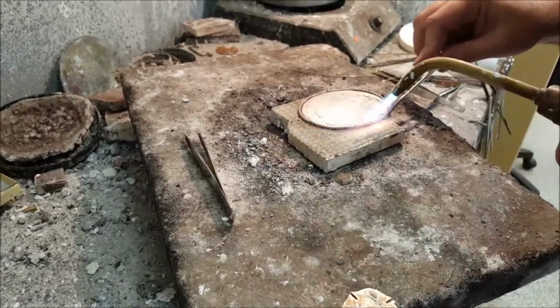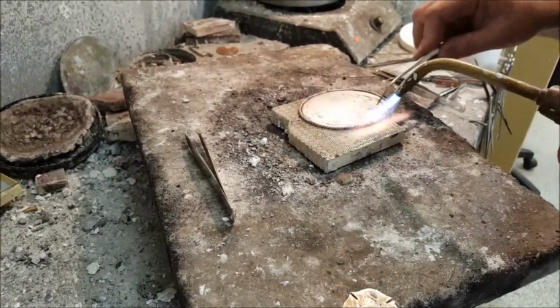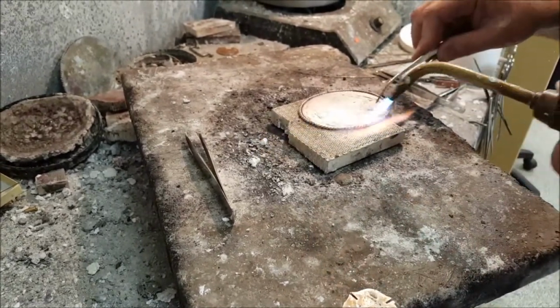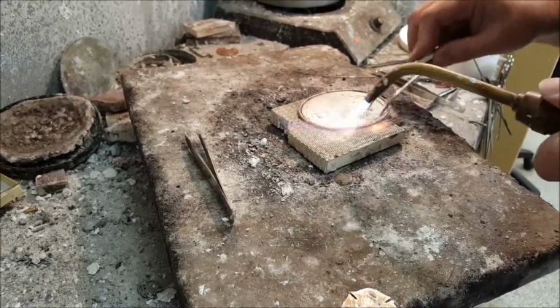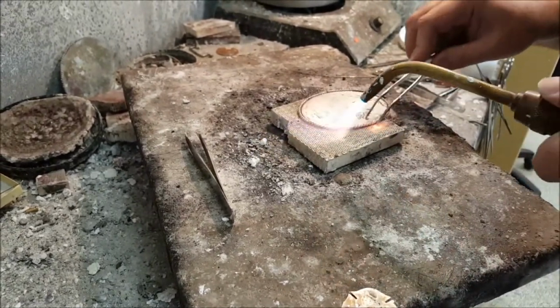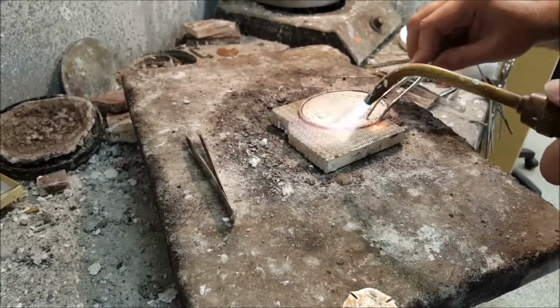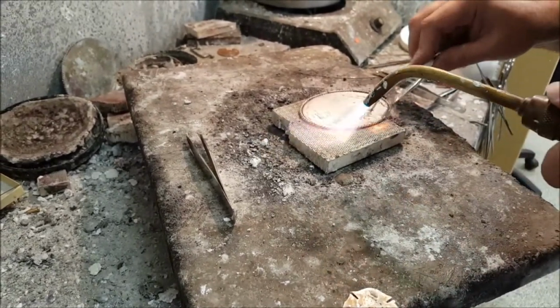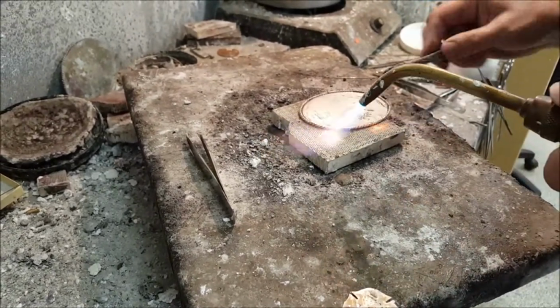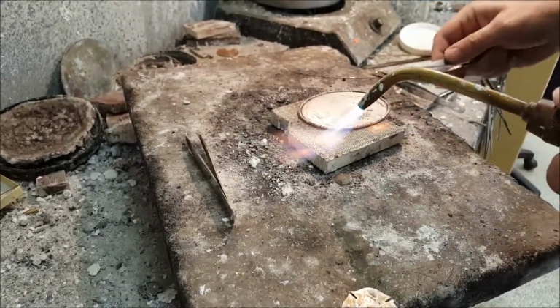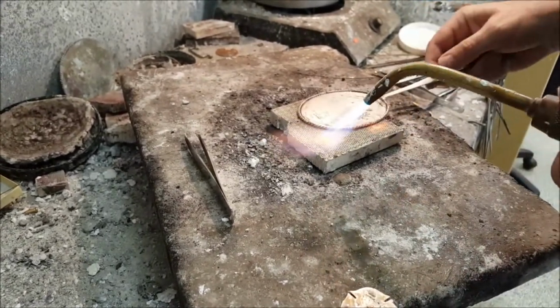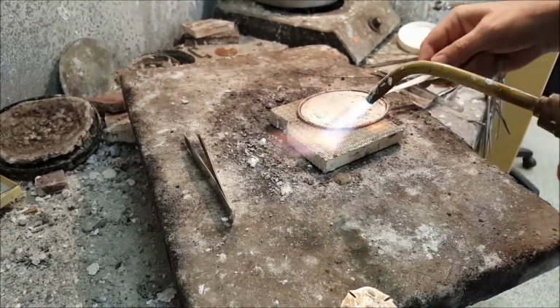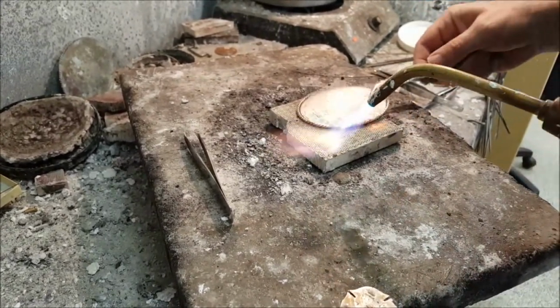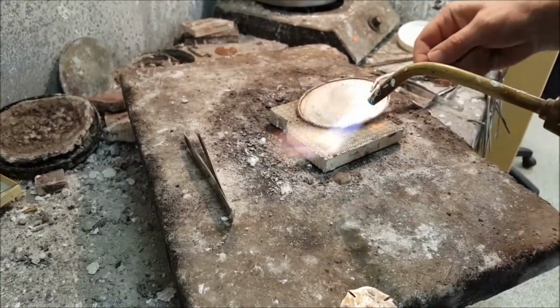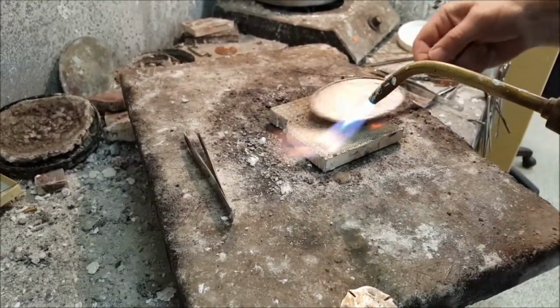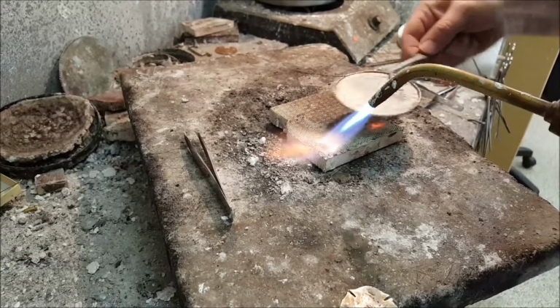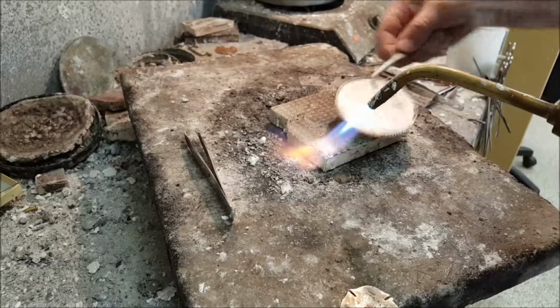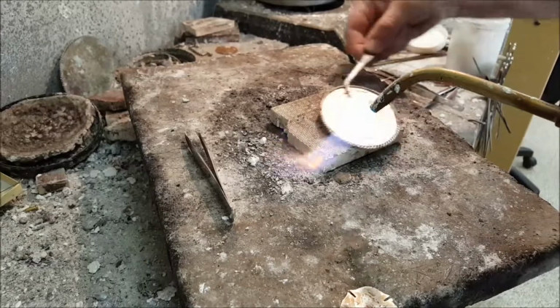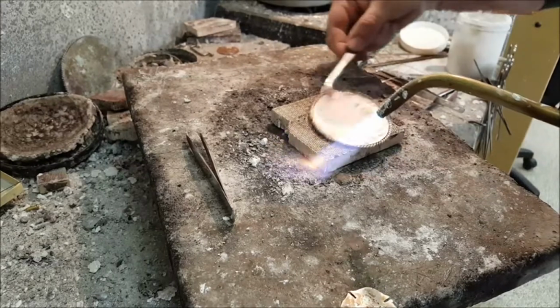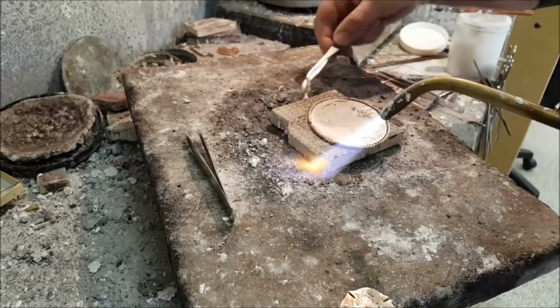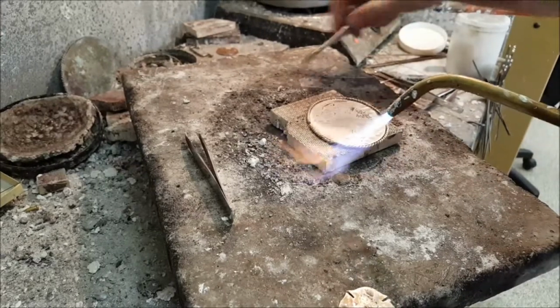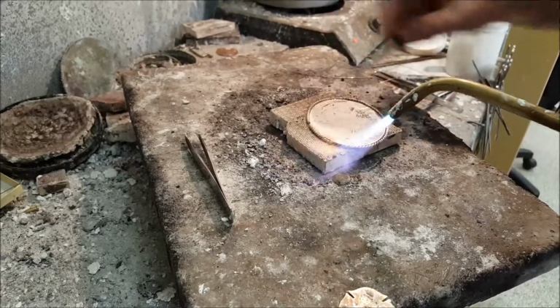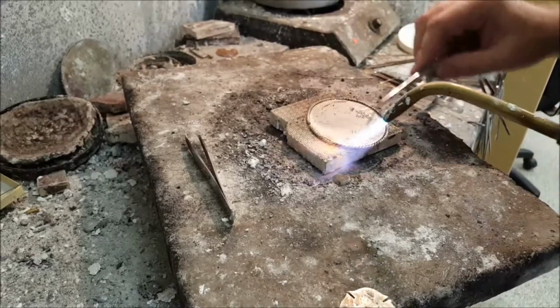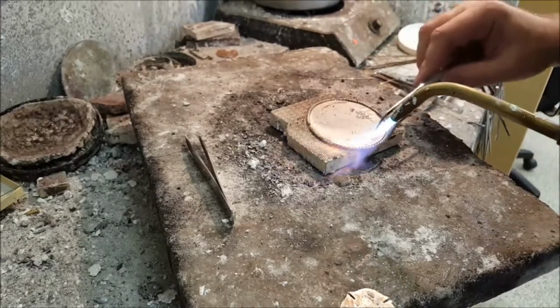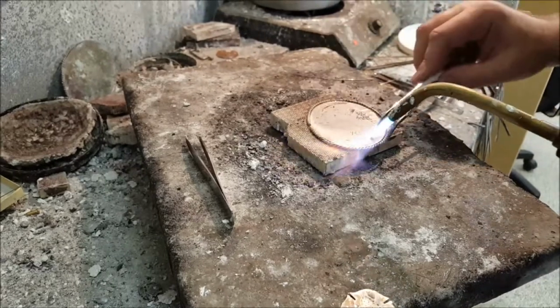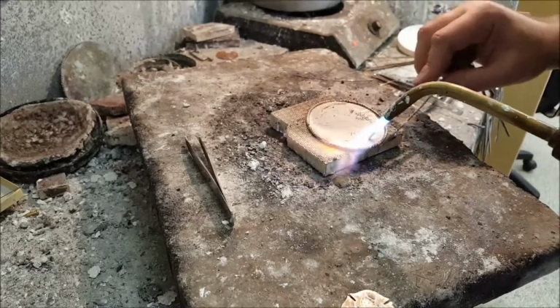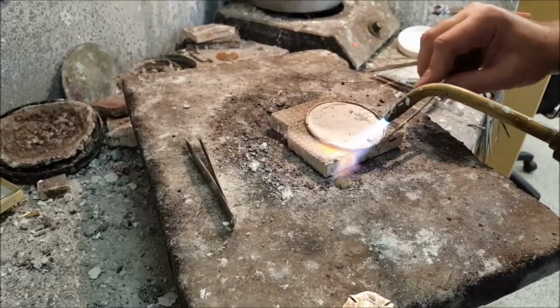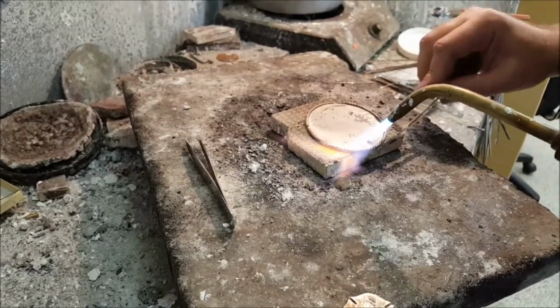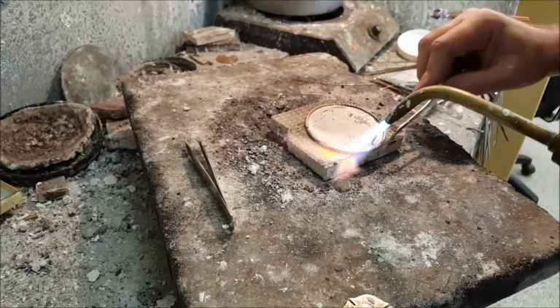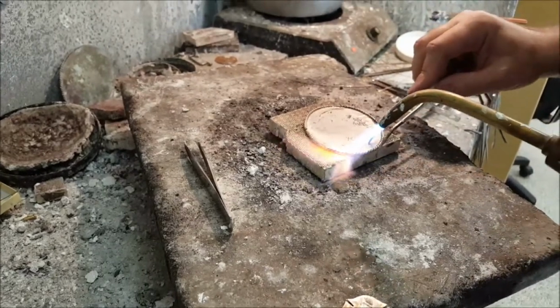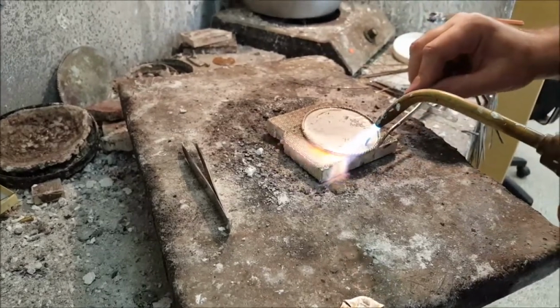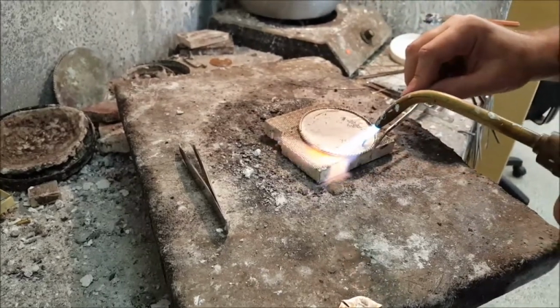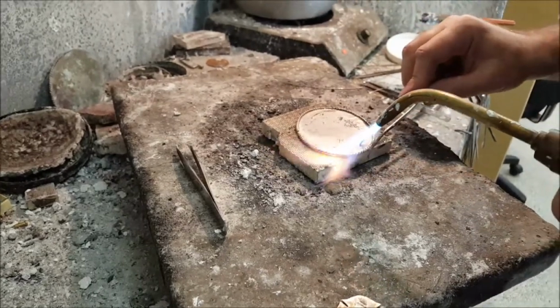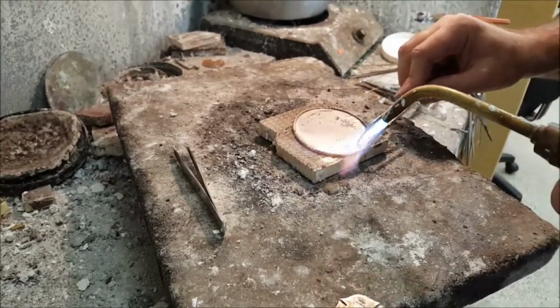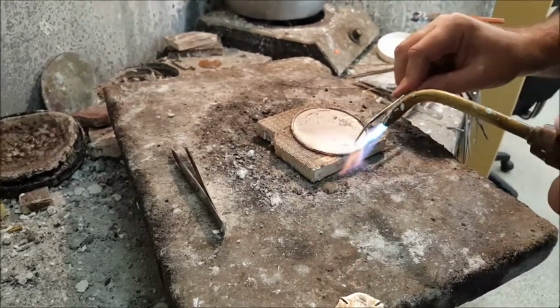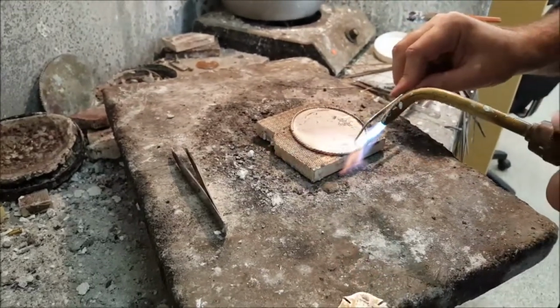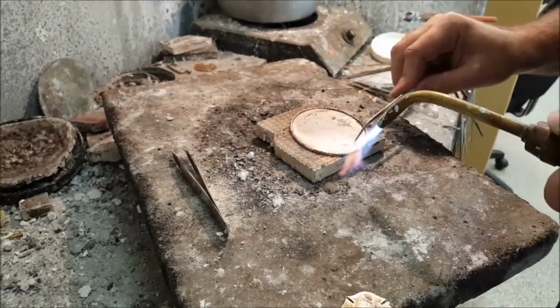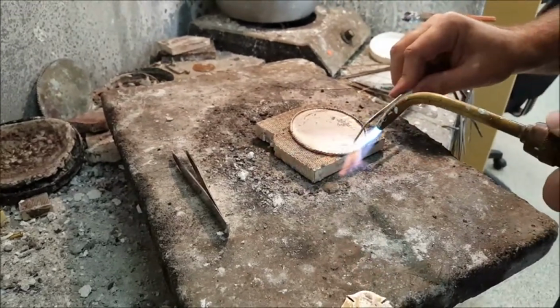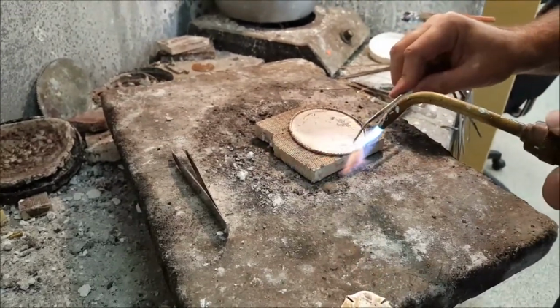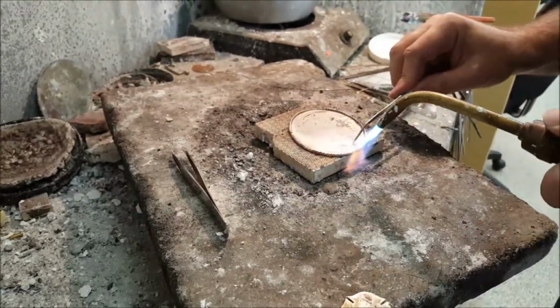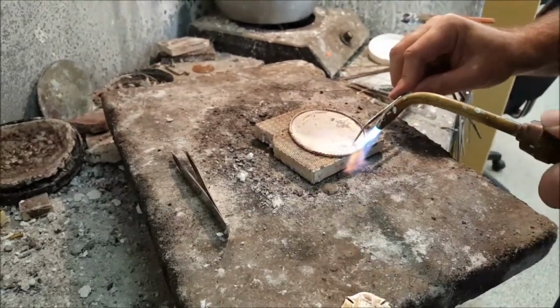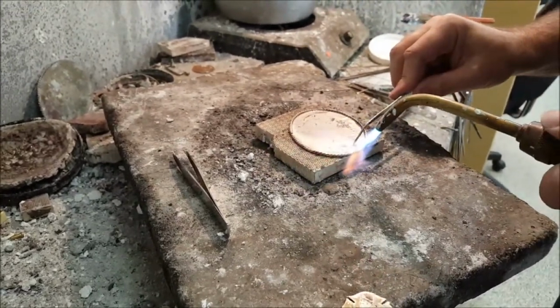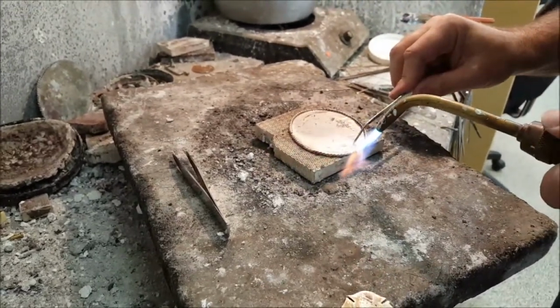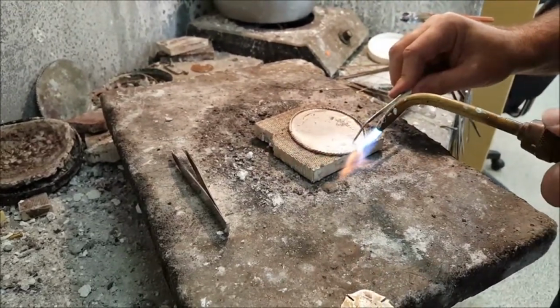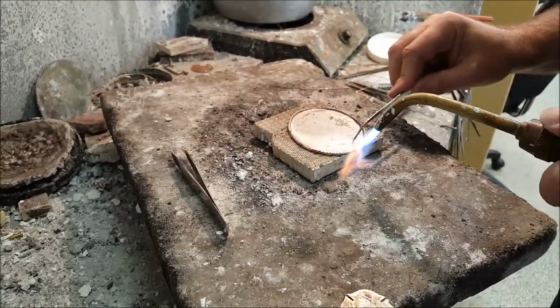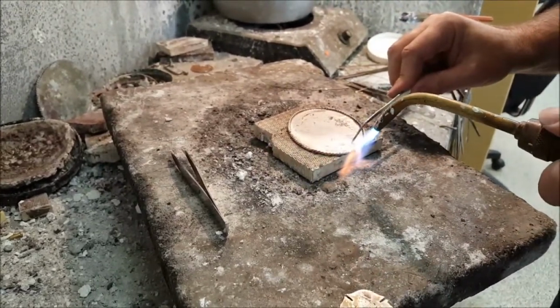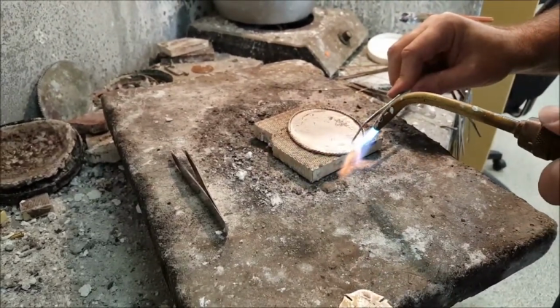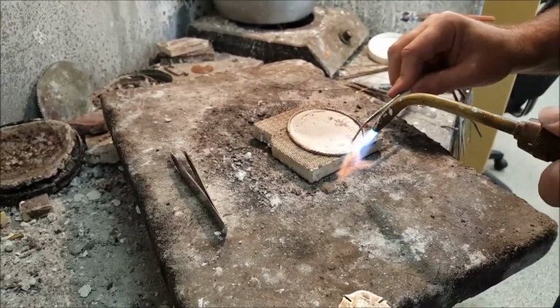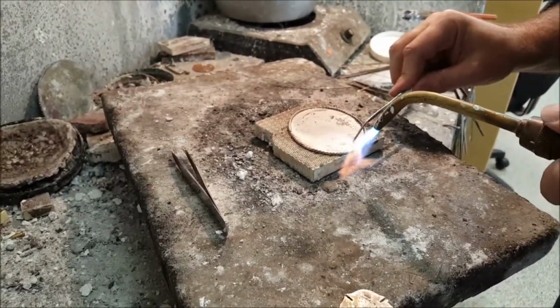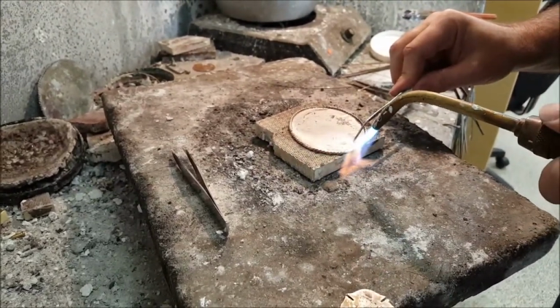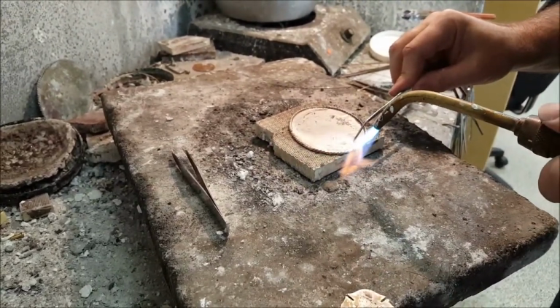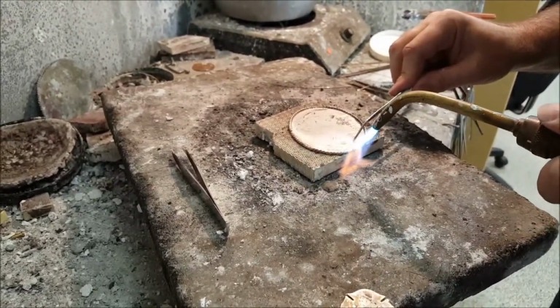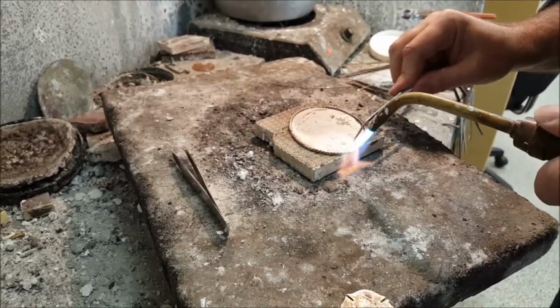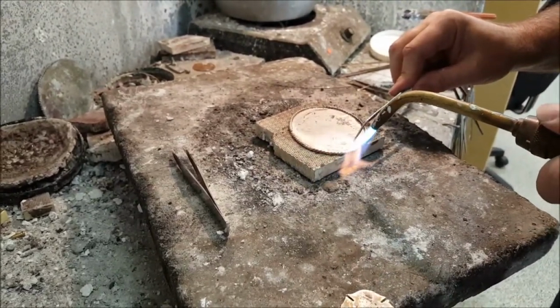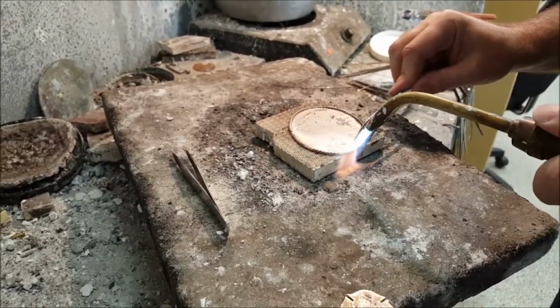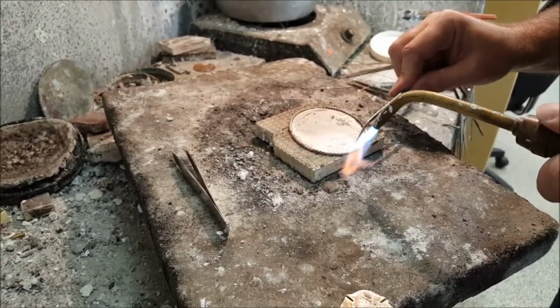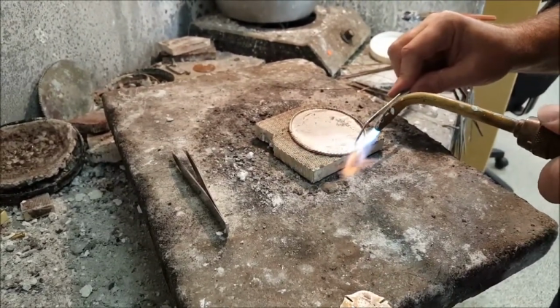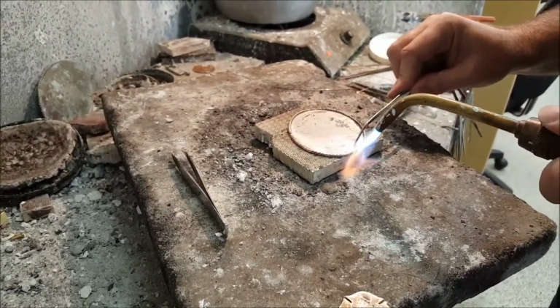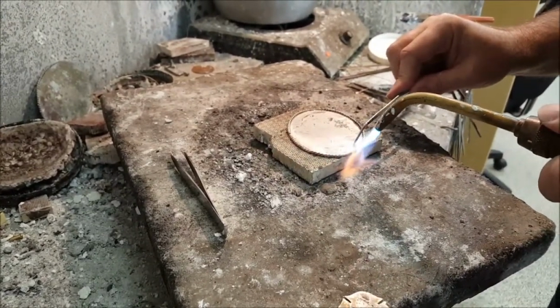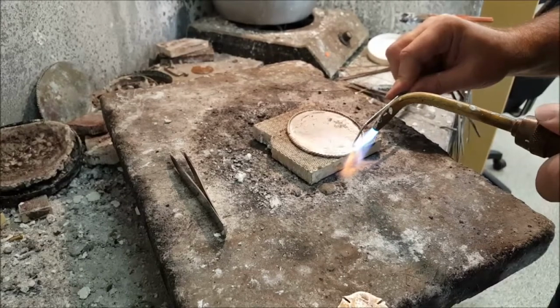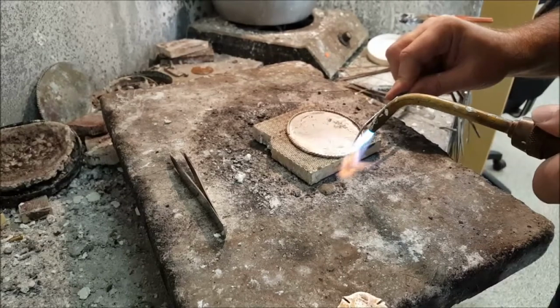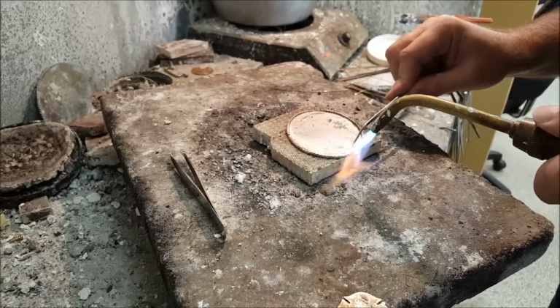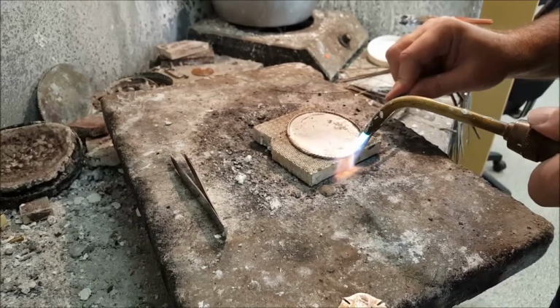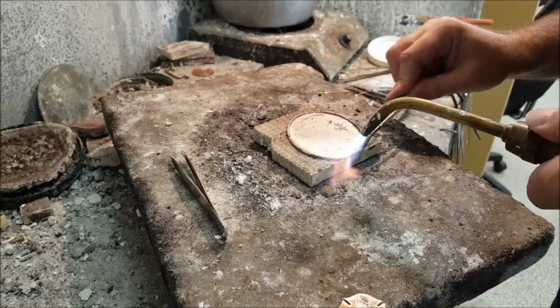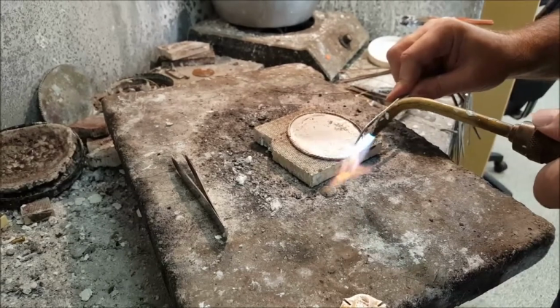After the rope is soldered on, Greg's going to go ahead and put that figure that we hand cut onto the buckle.